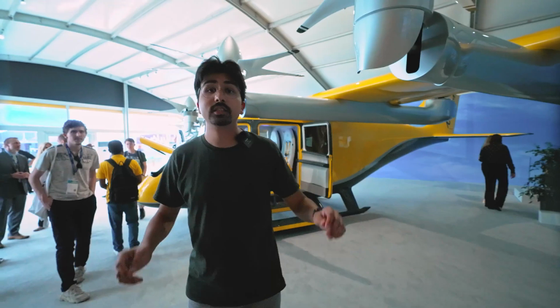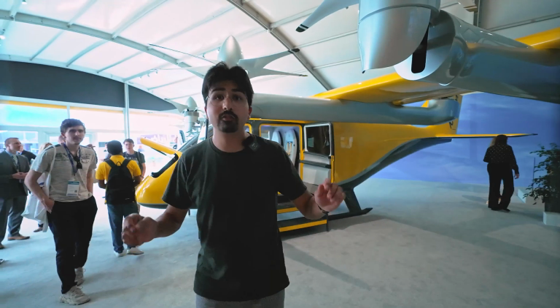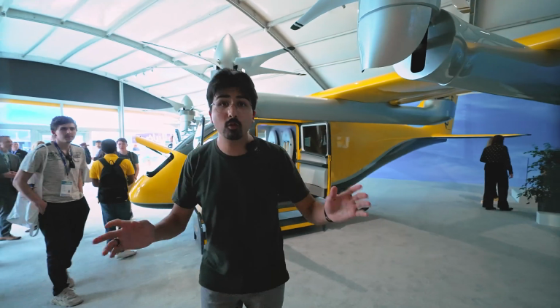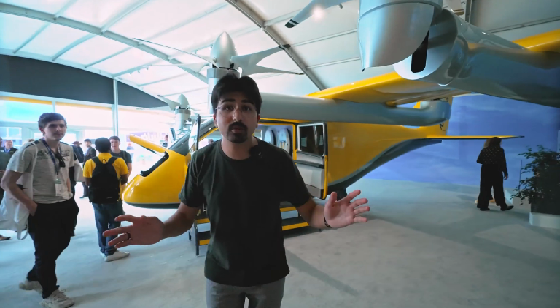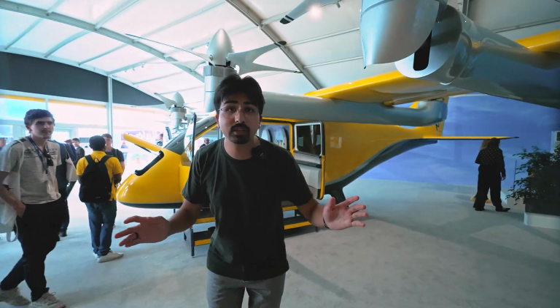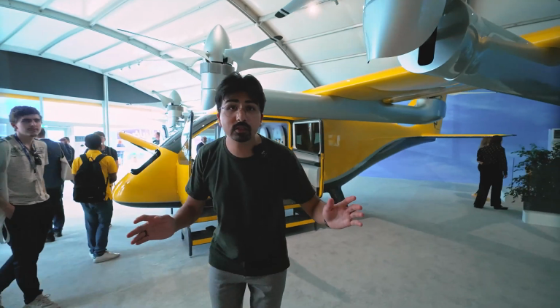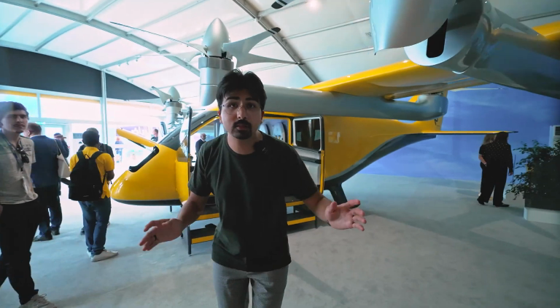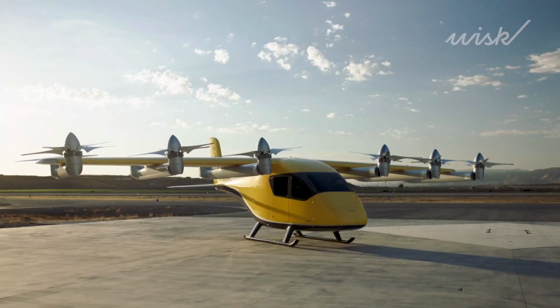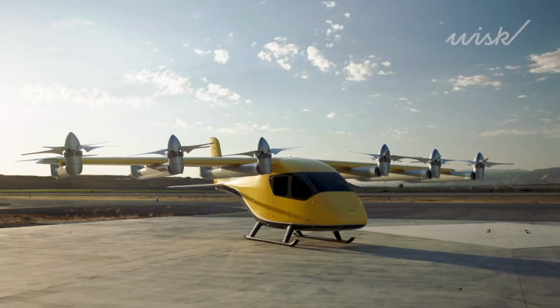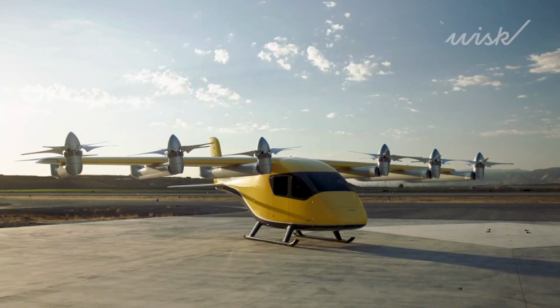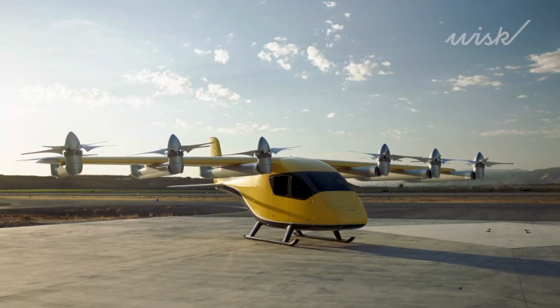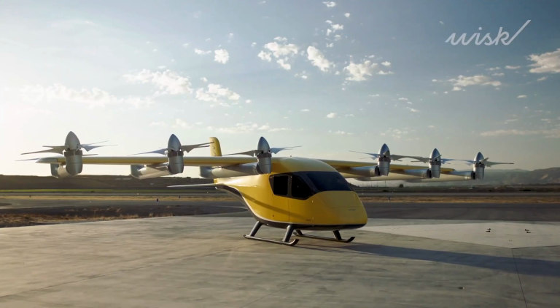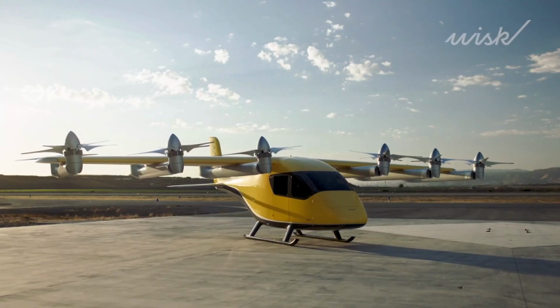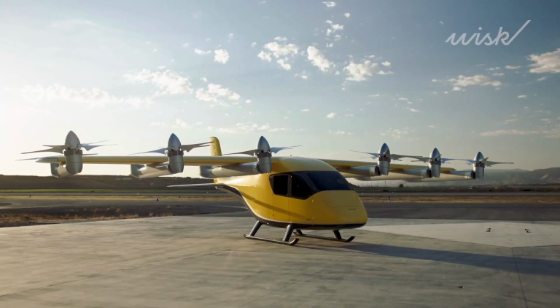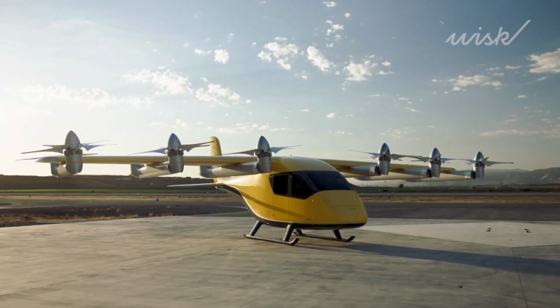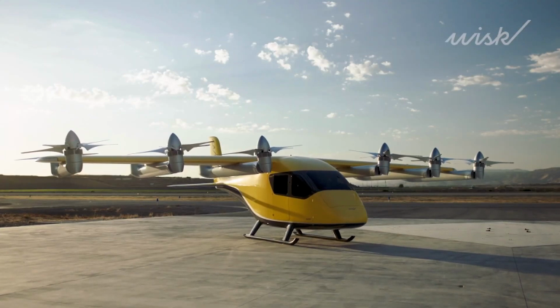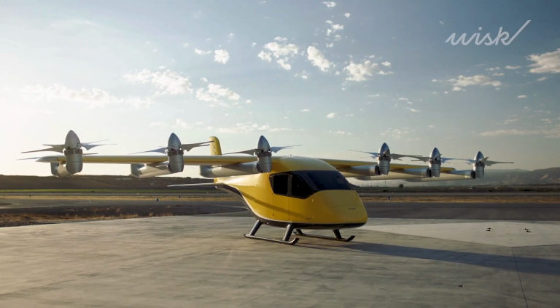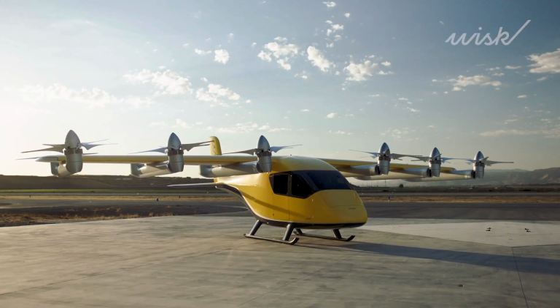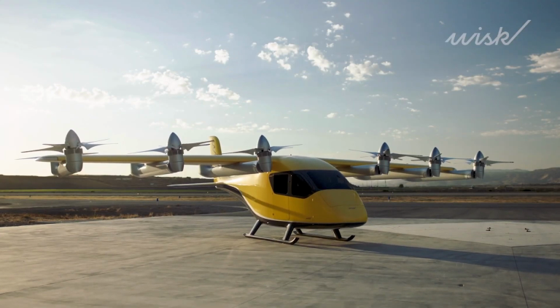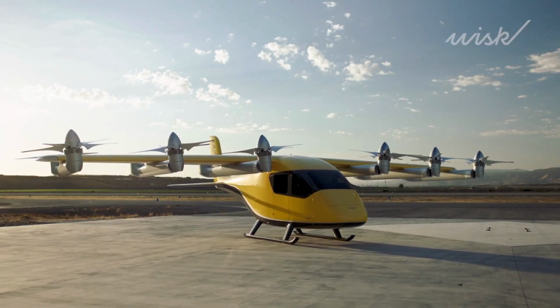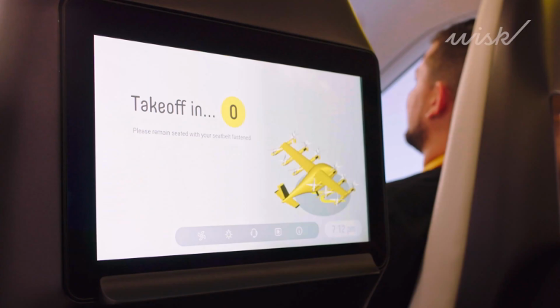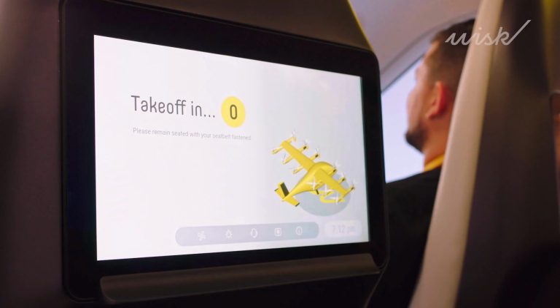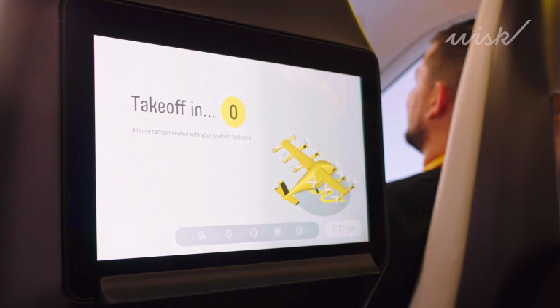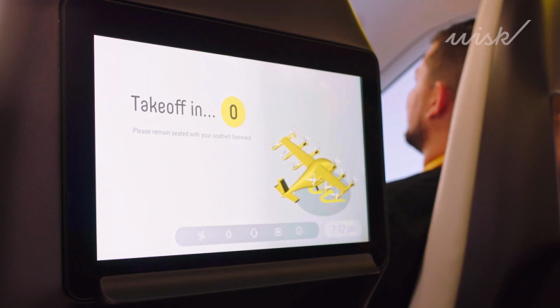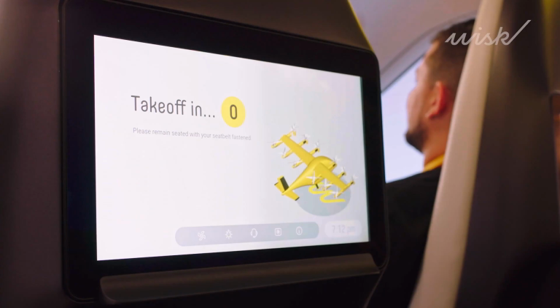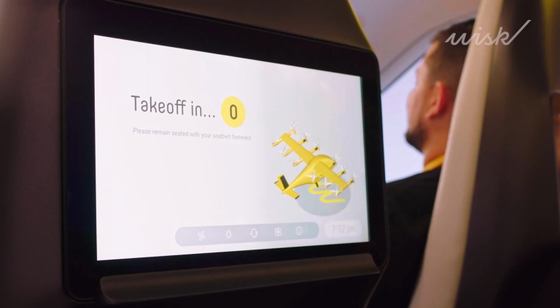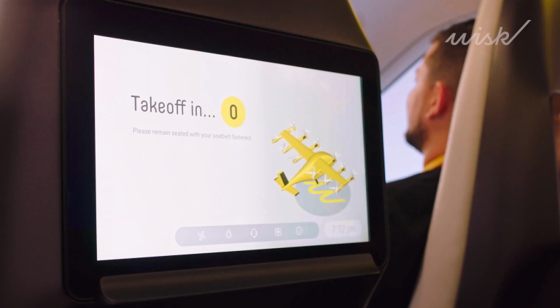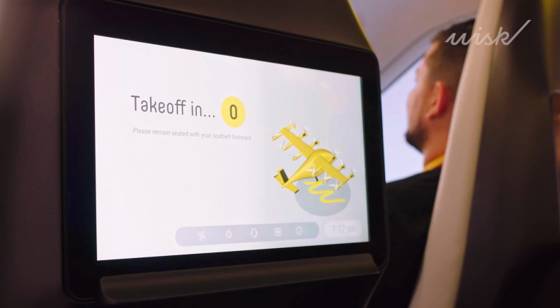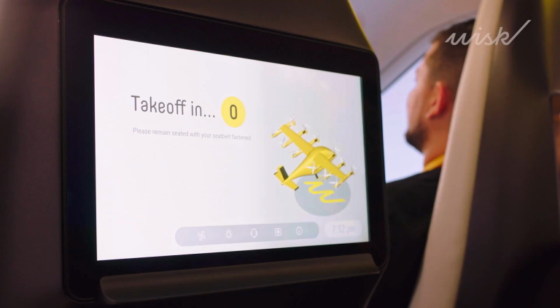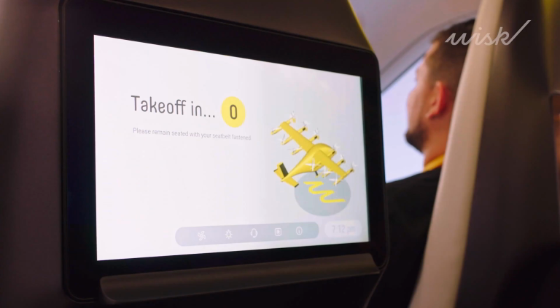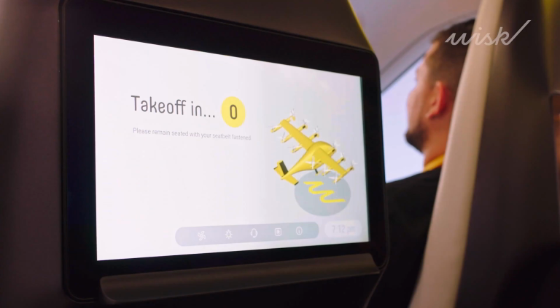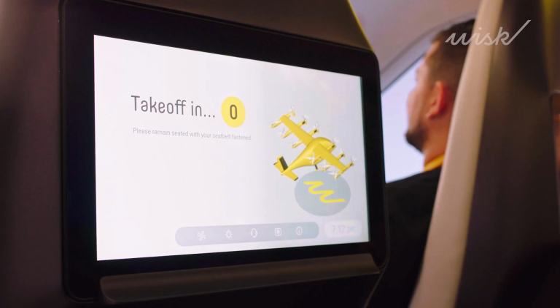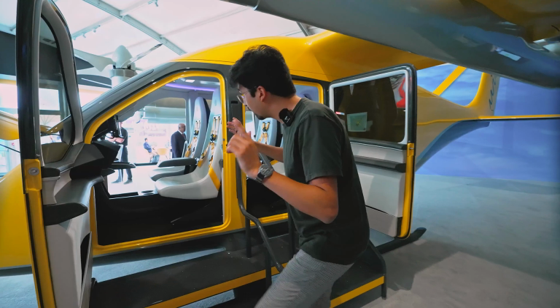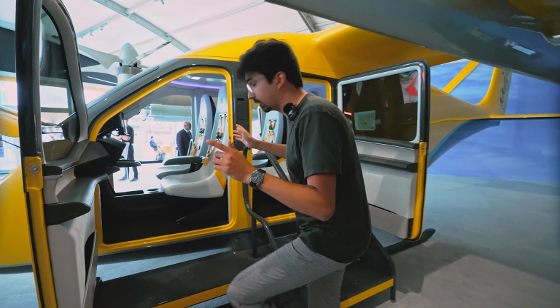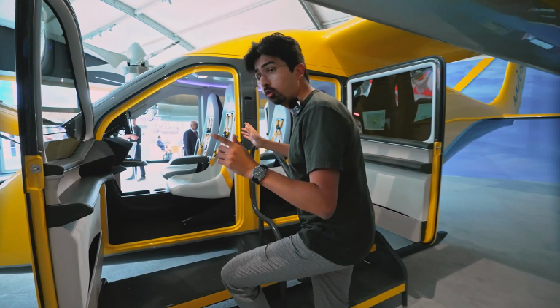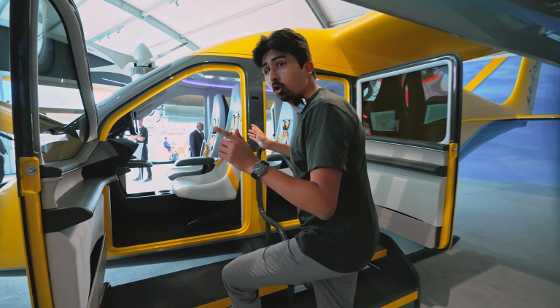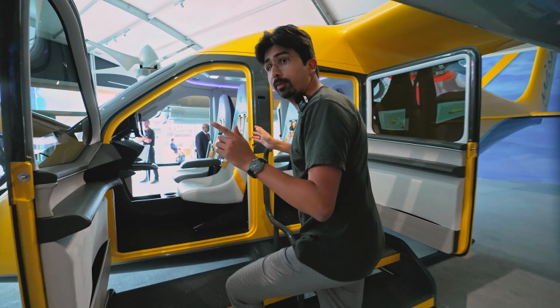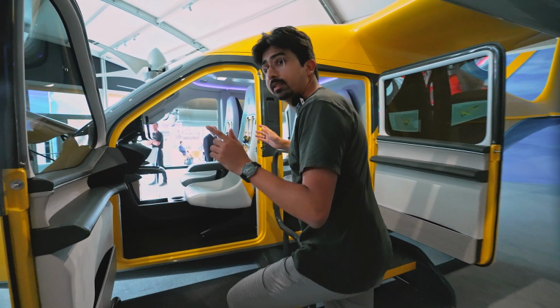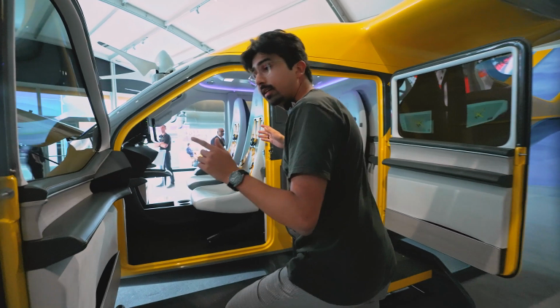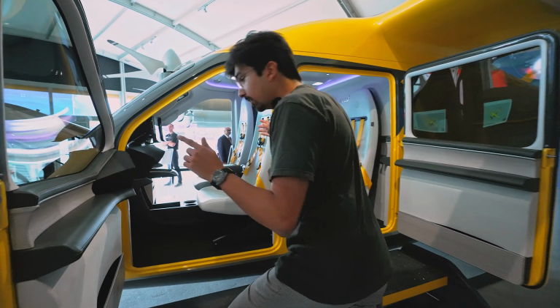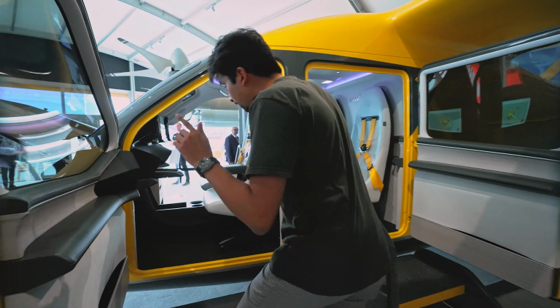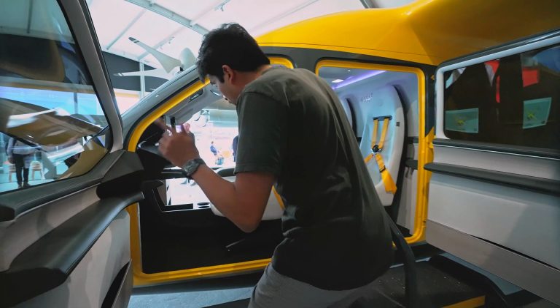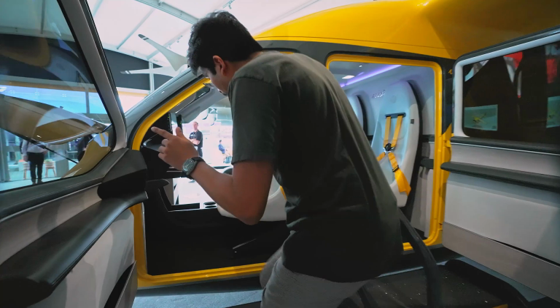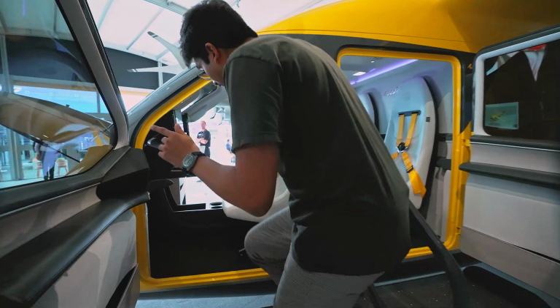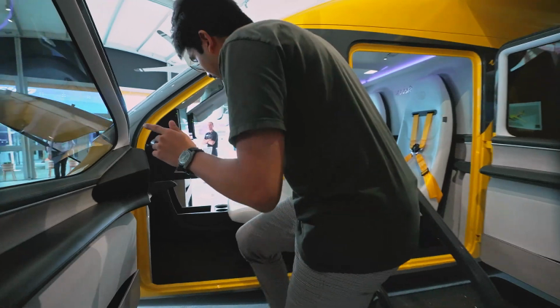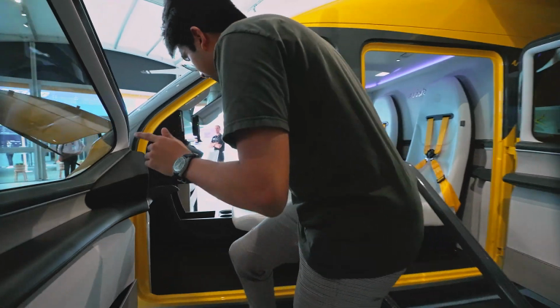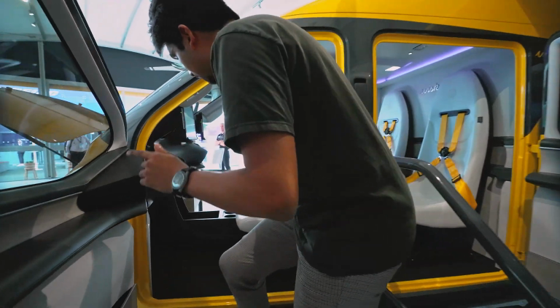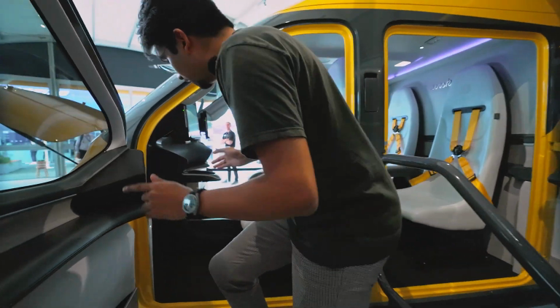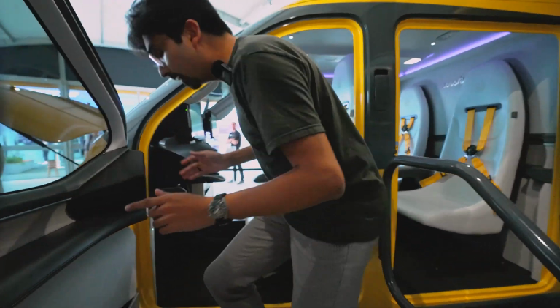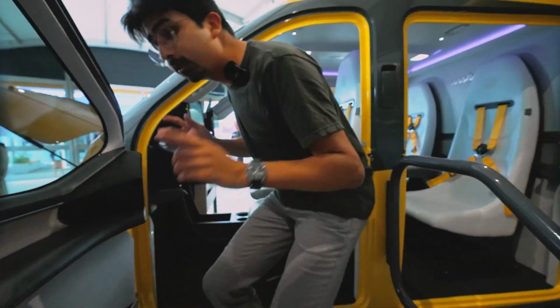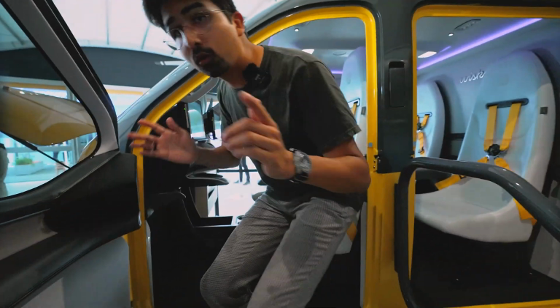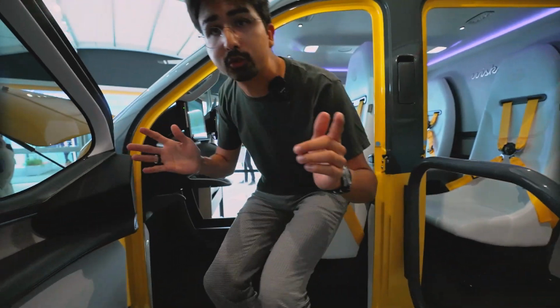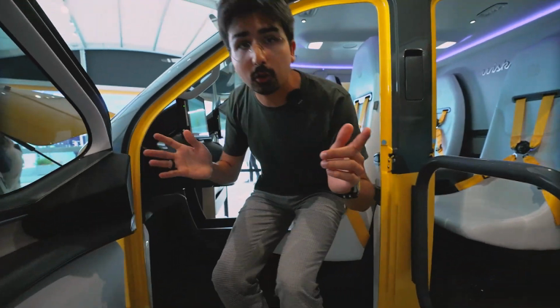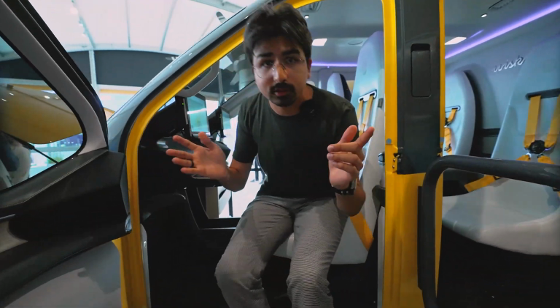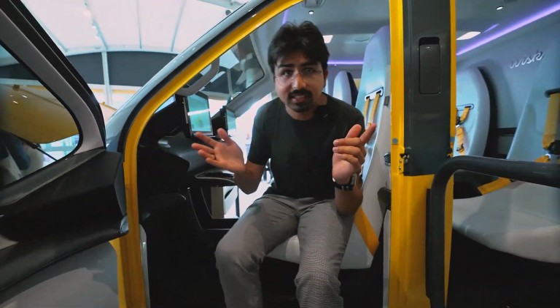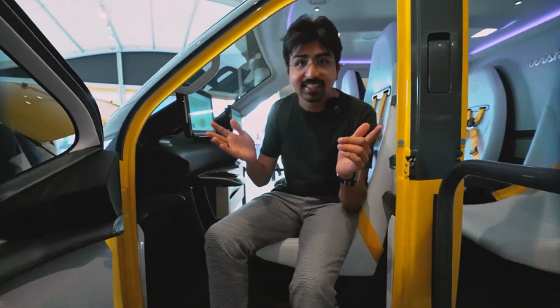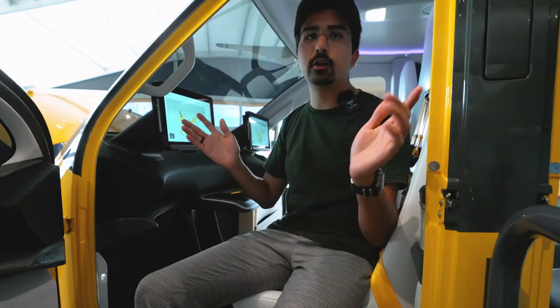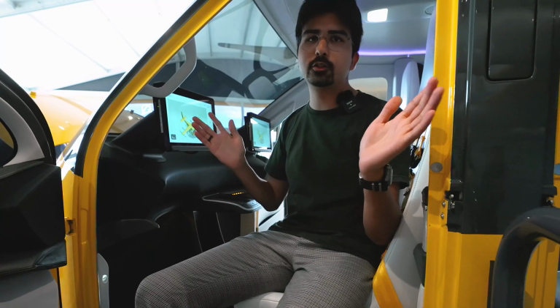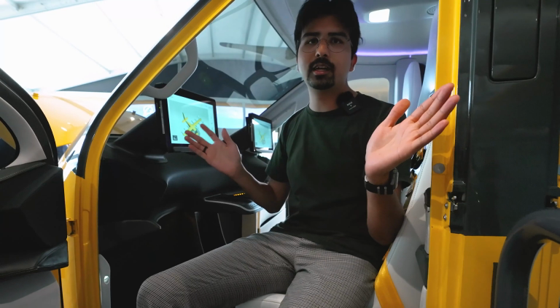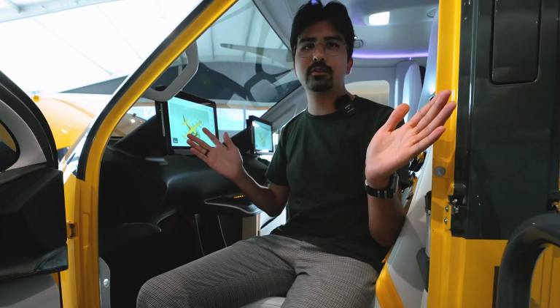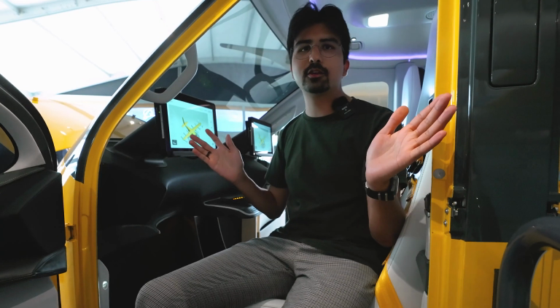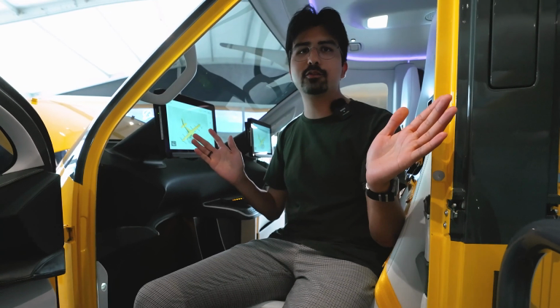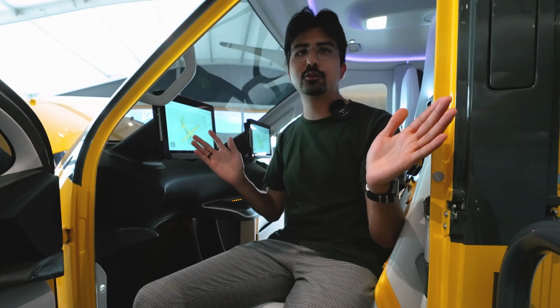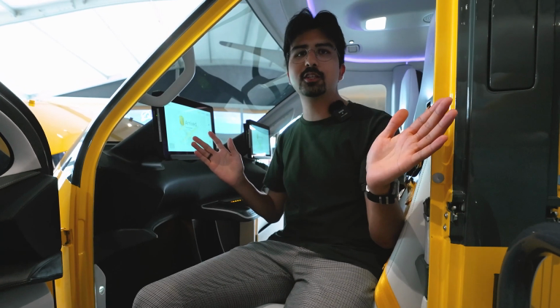You won't believe it, but this aircraft is fully electric, can take off like a helicopter, has no cockpit, no pilot and no controls. Are you ready for the future?